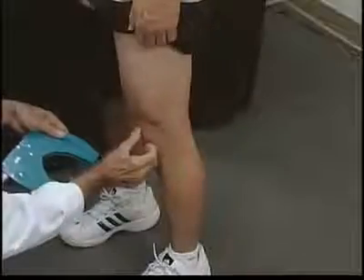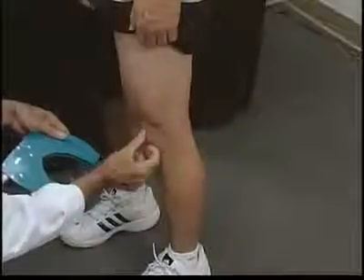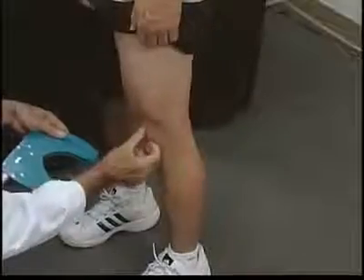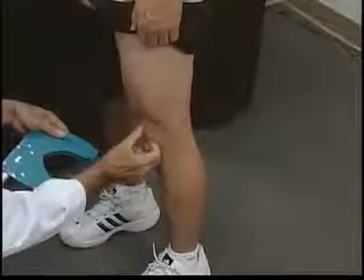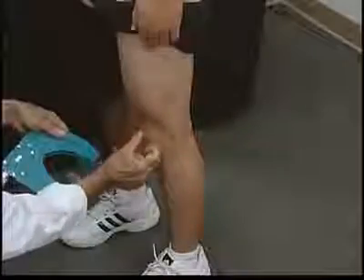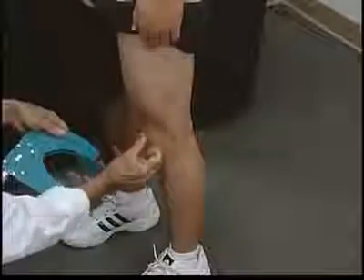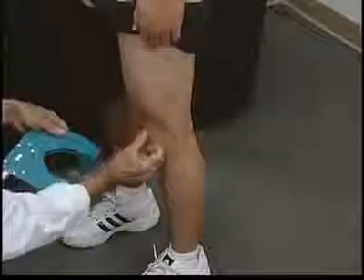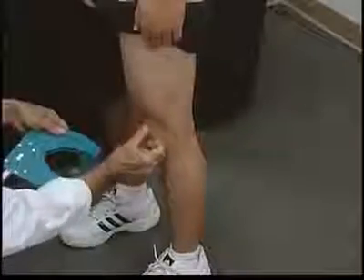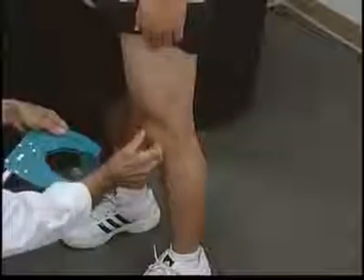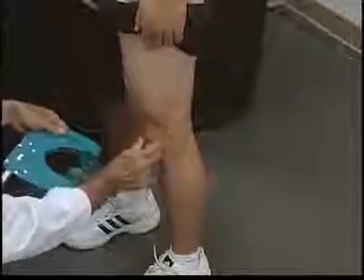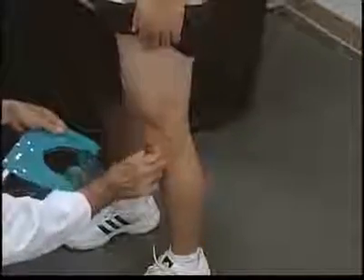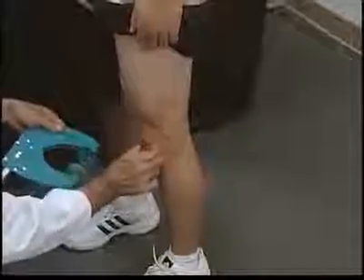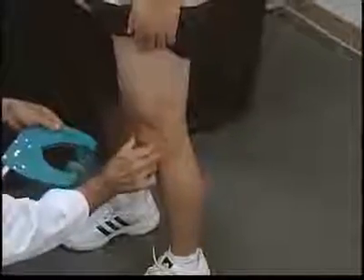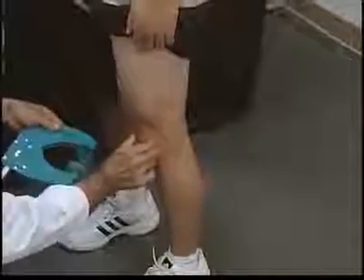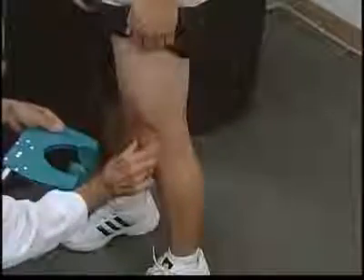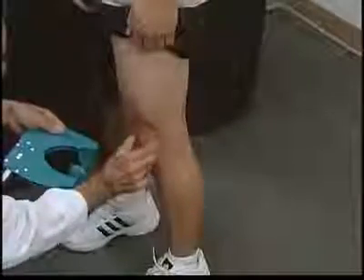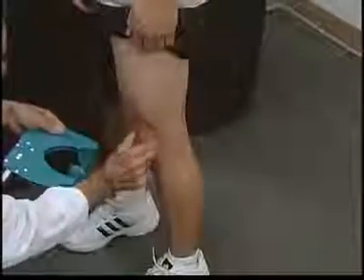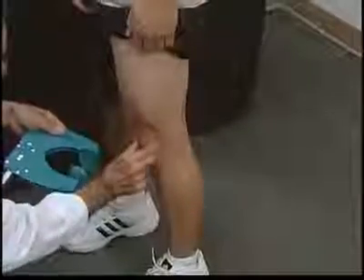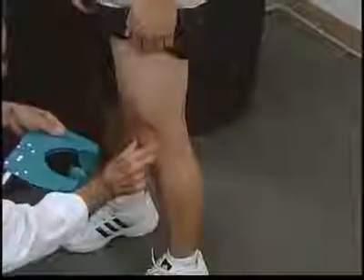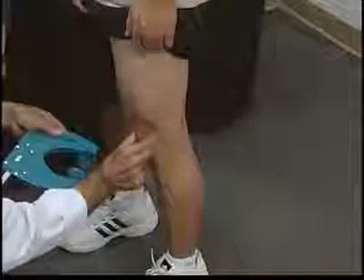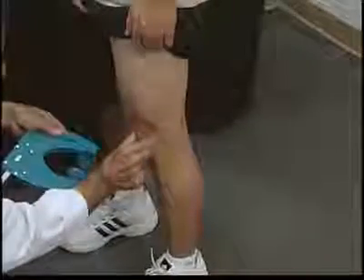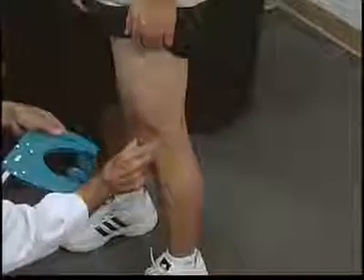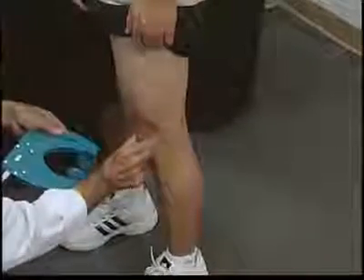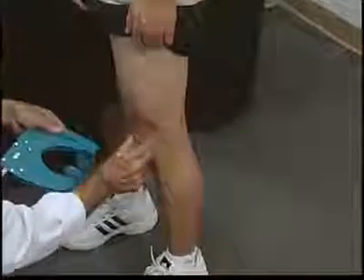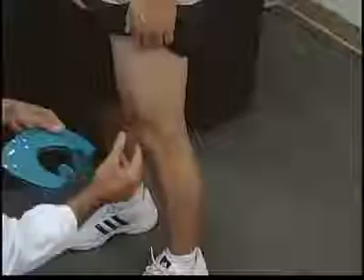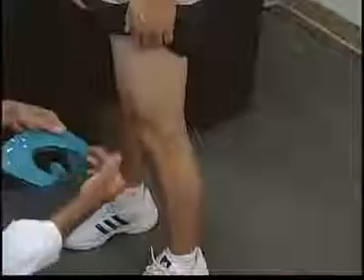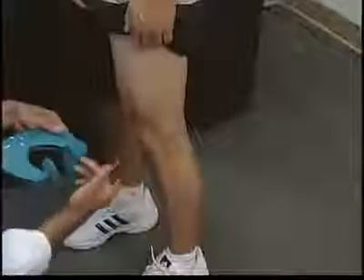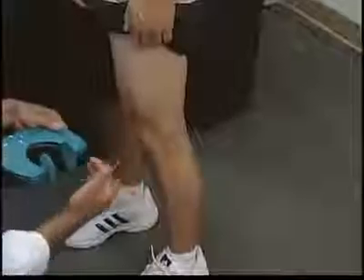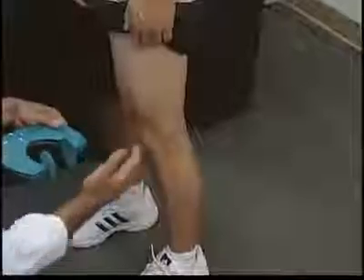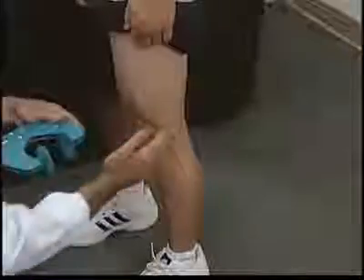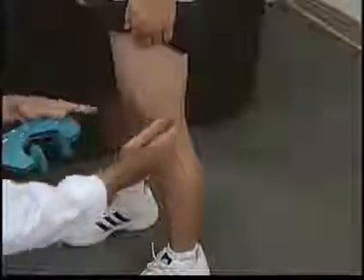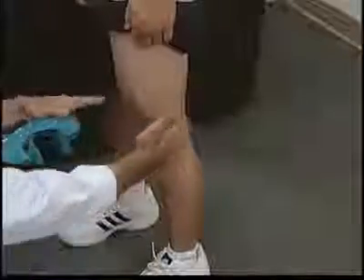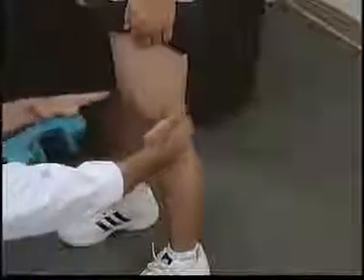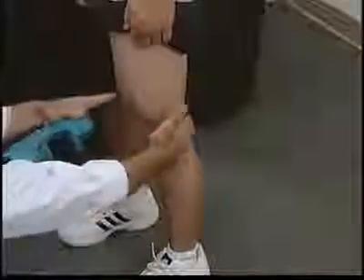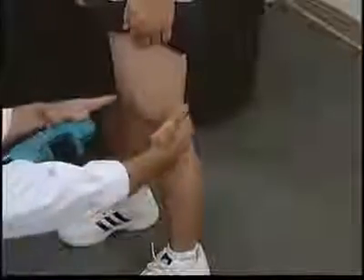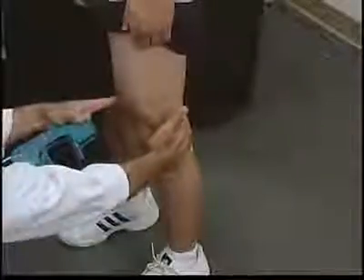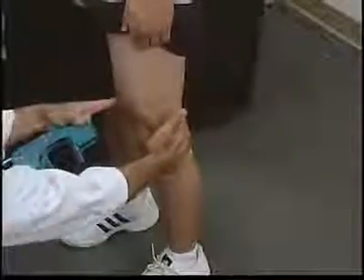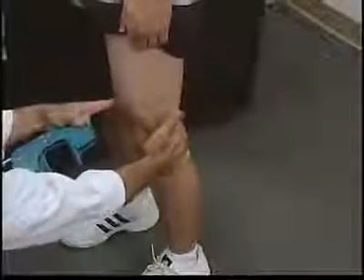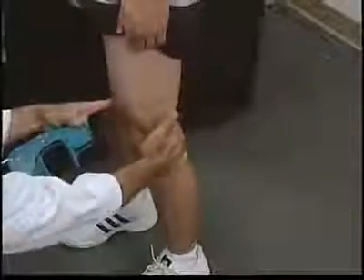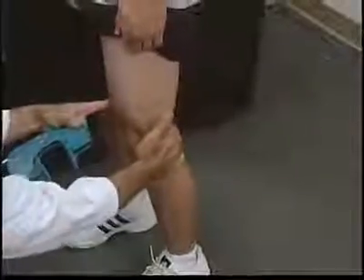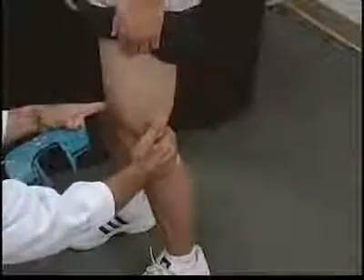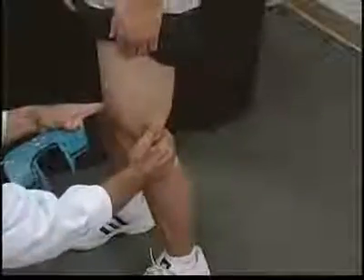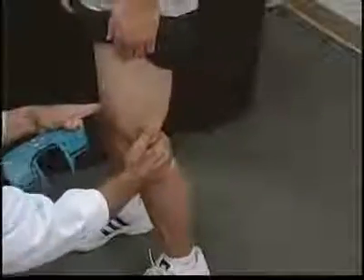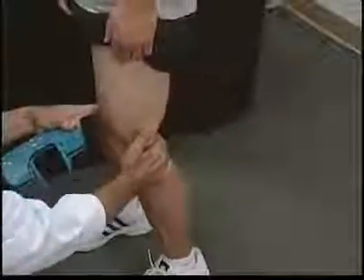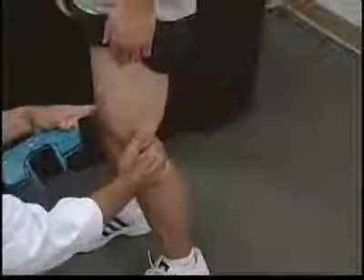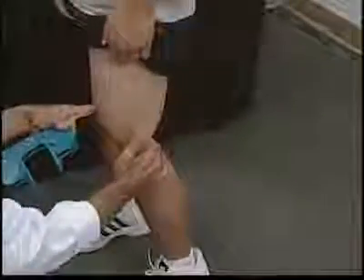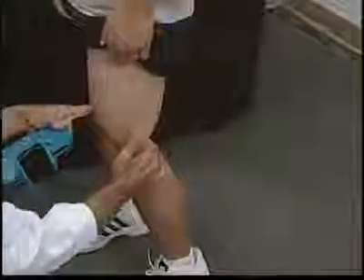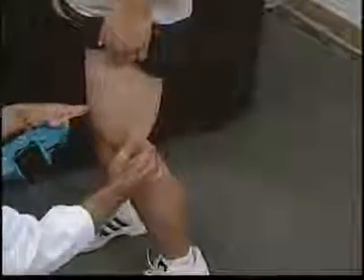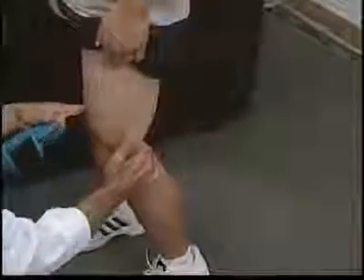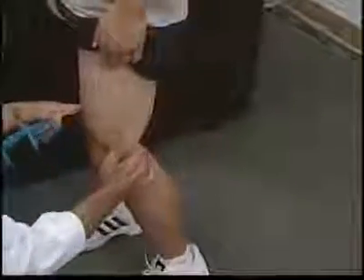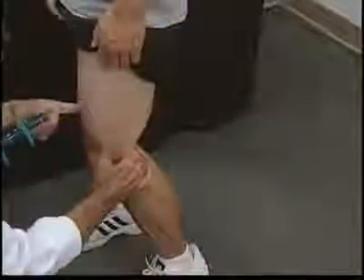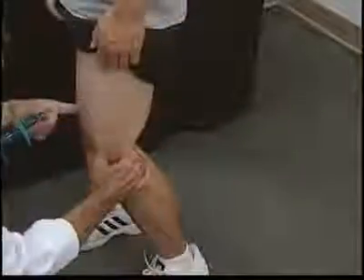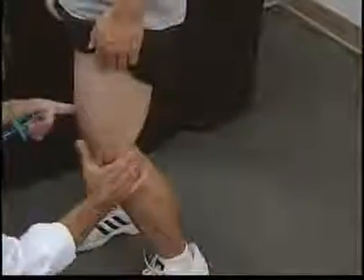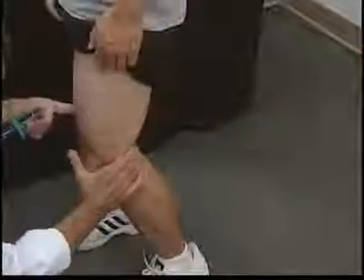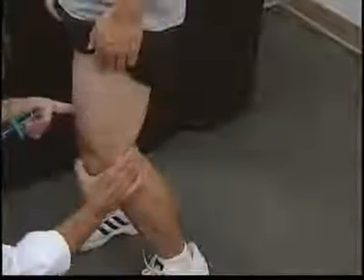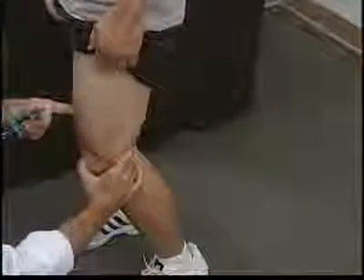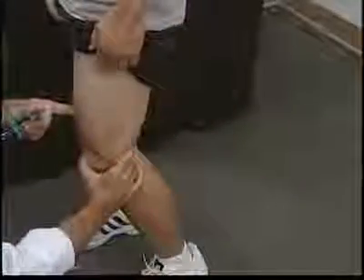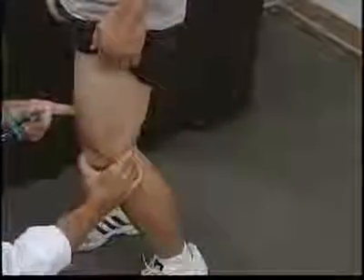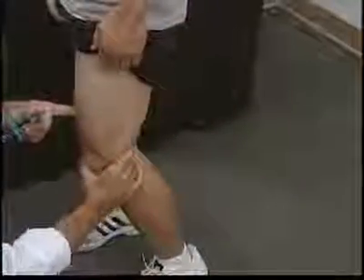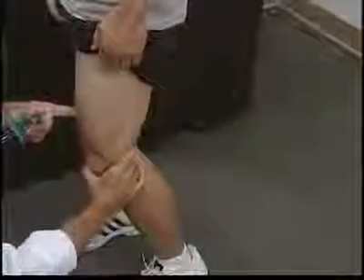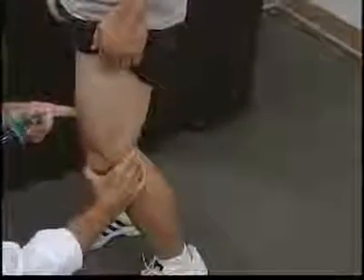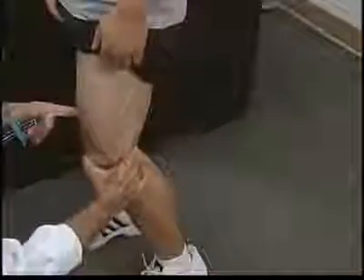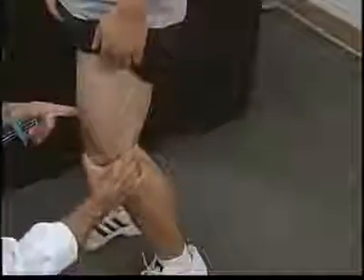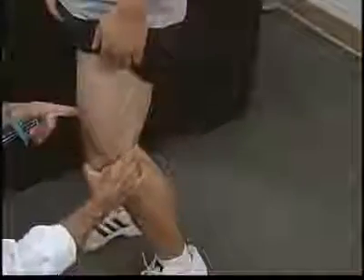Locate the patella. If locating the patella is difficult, have the patient flex their knee to help you find it.